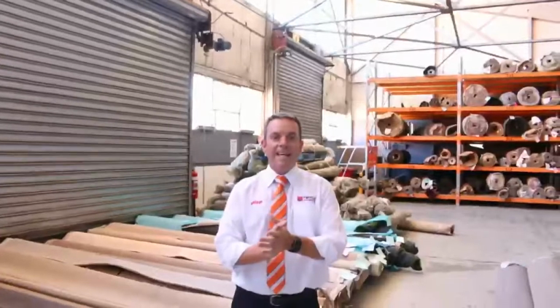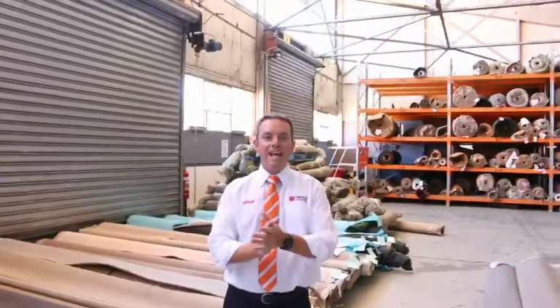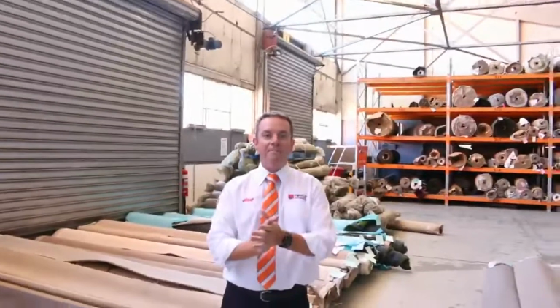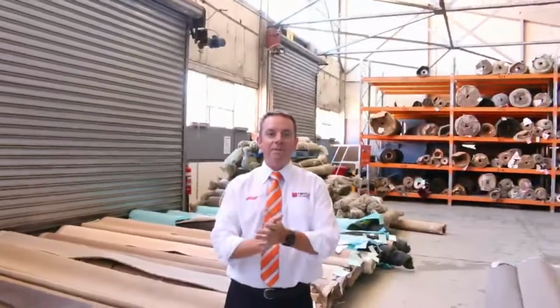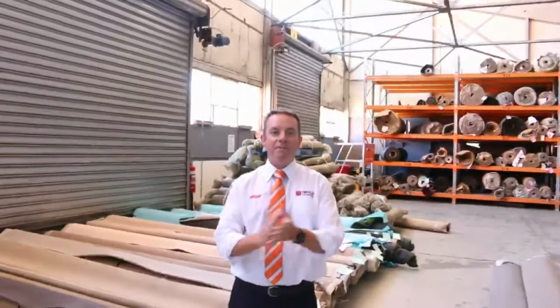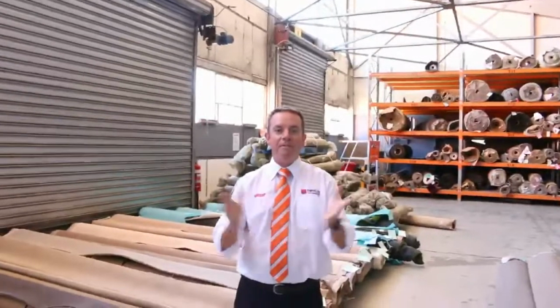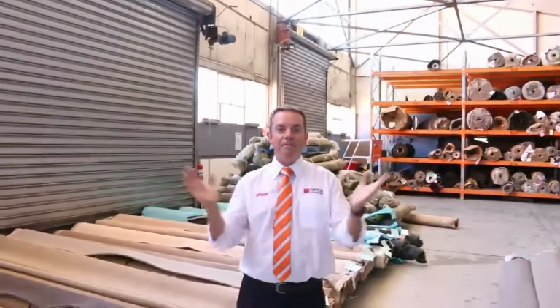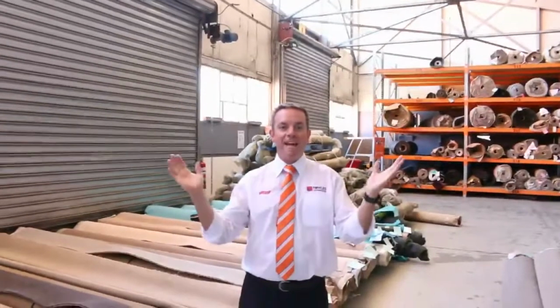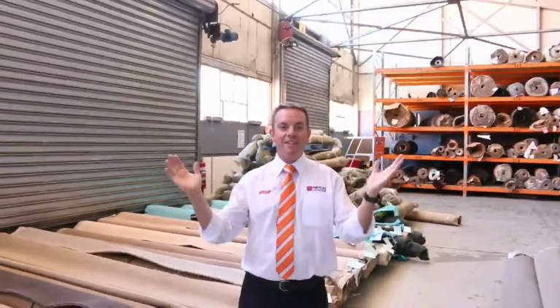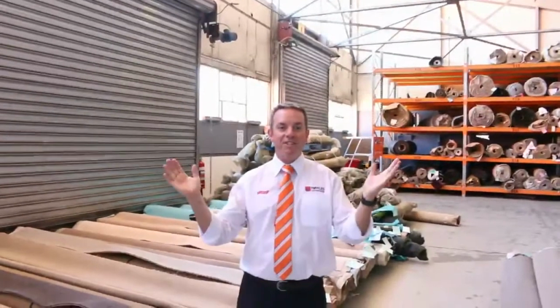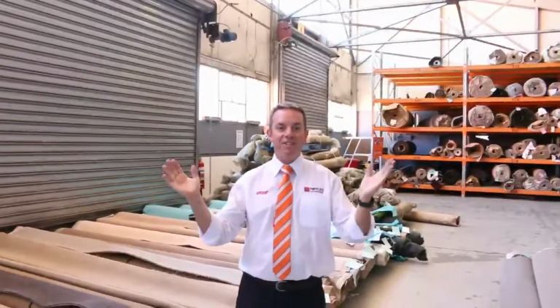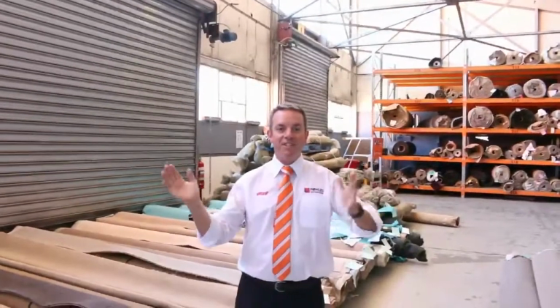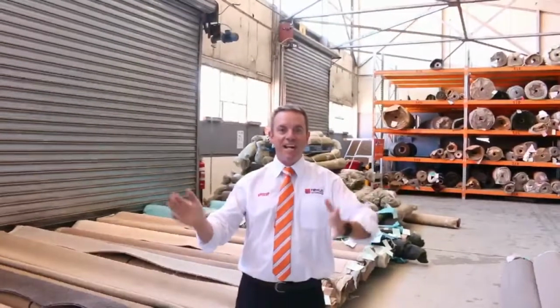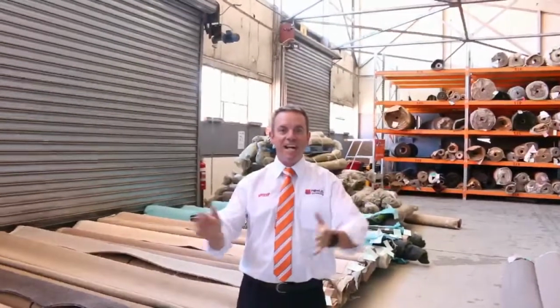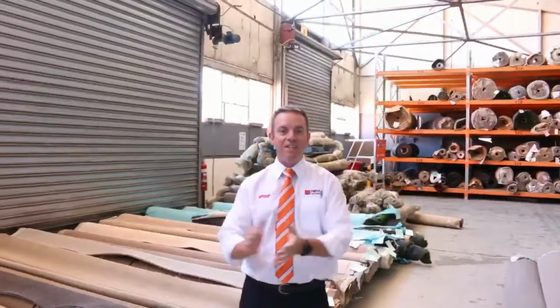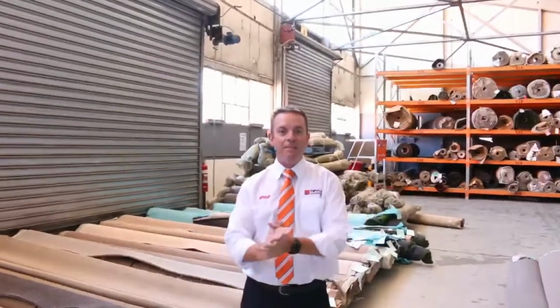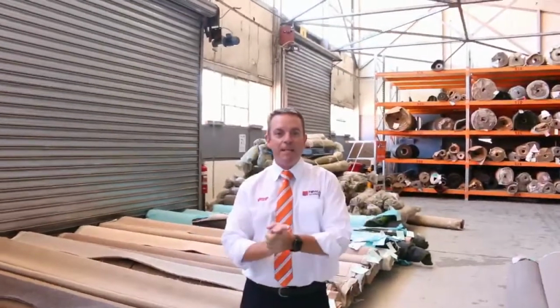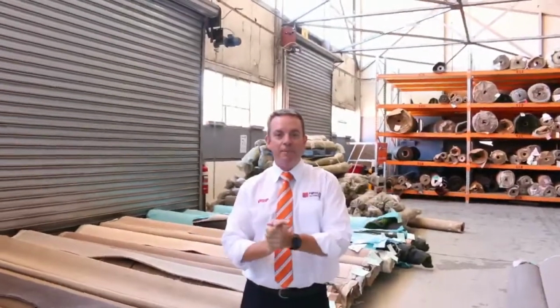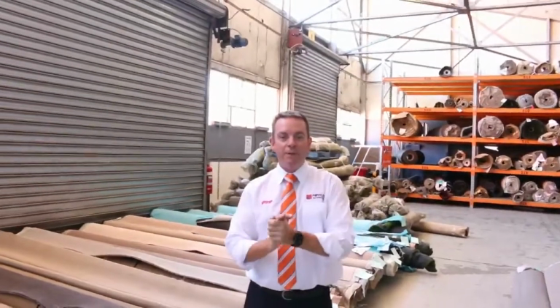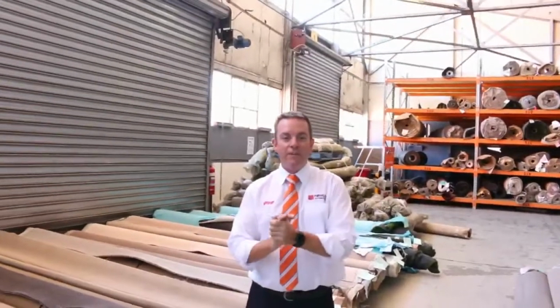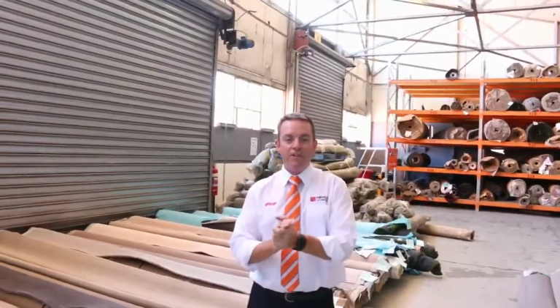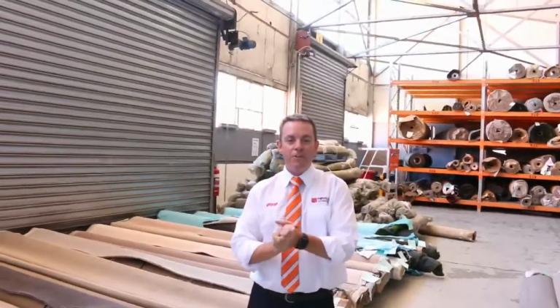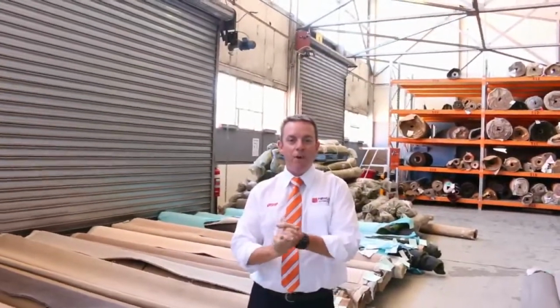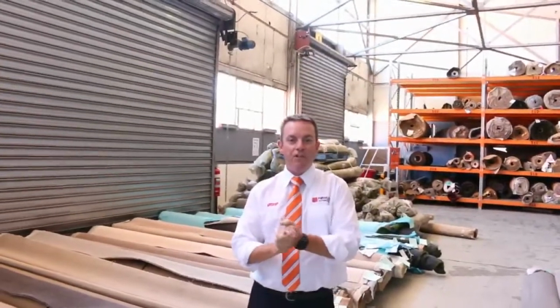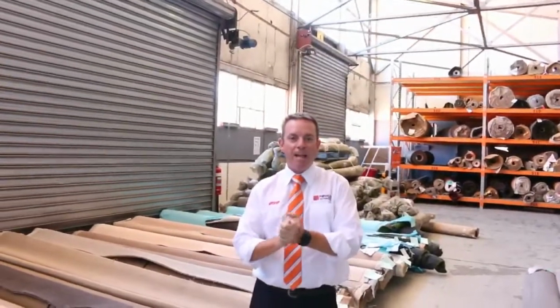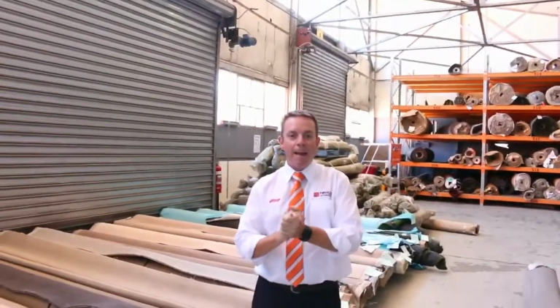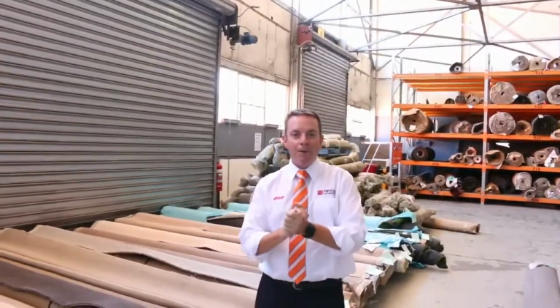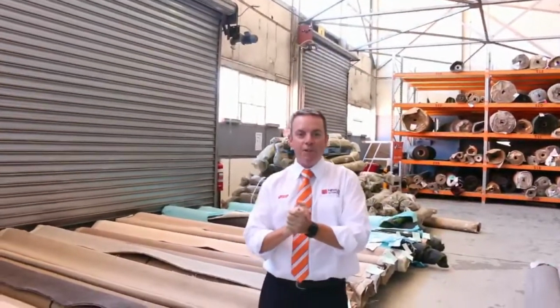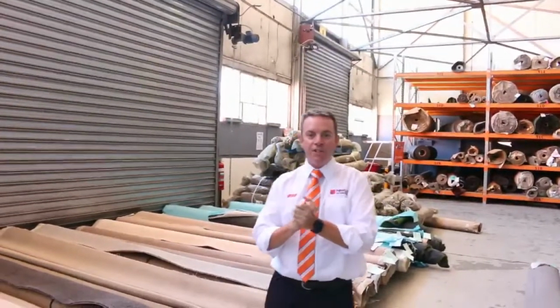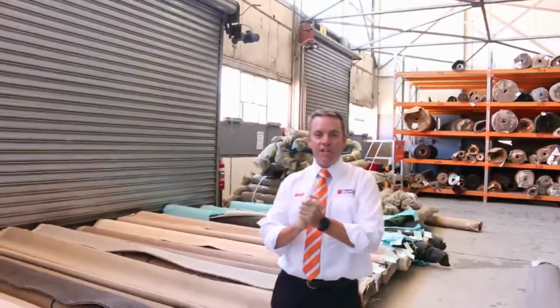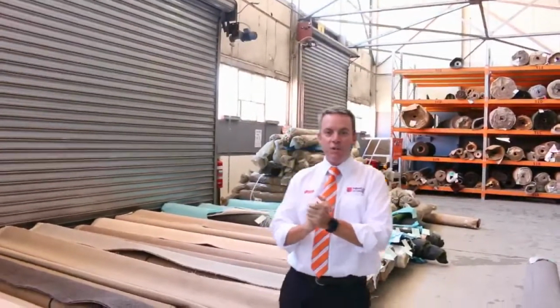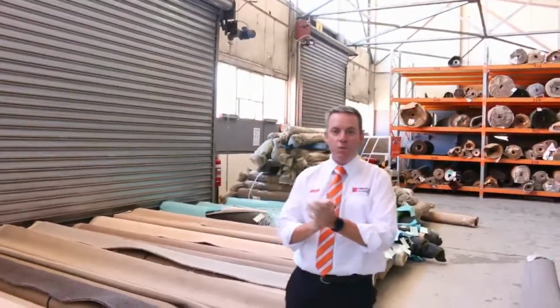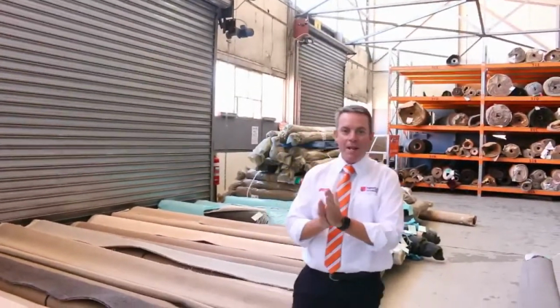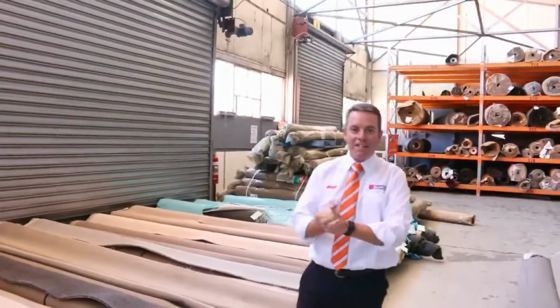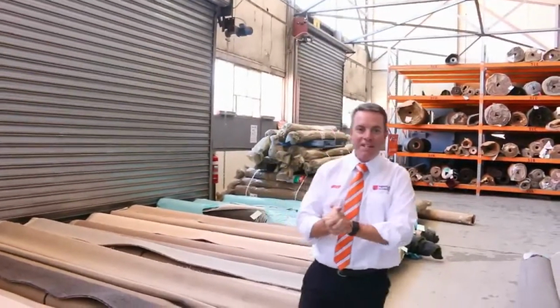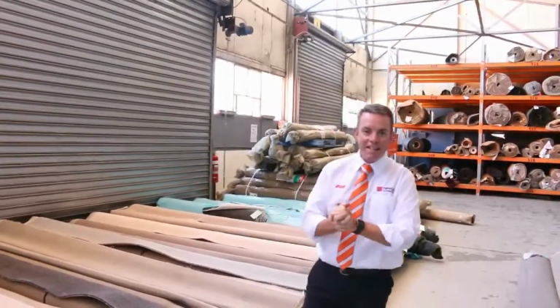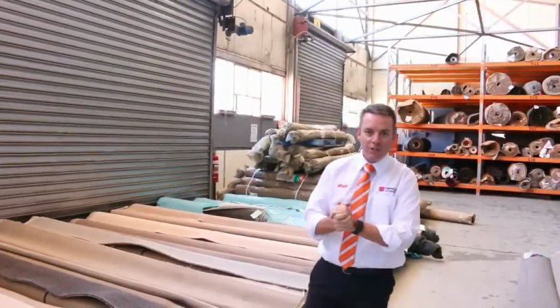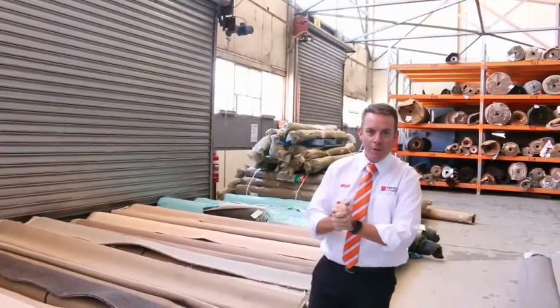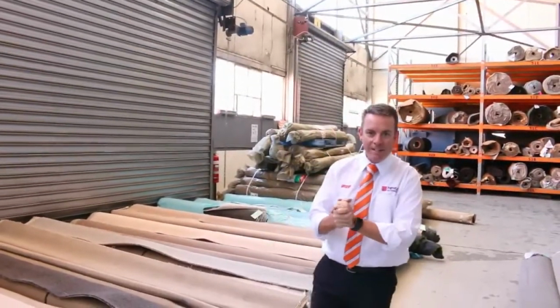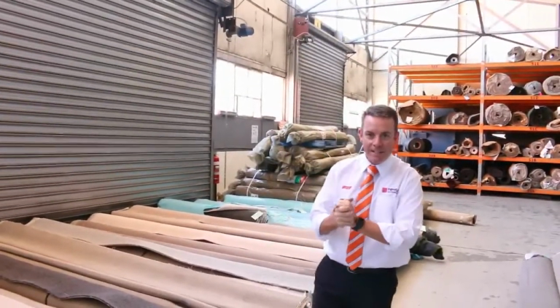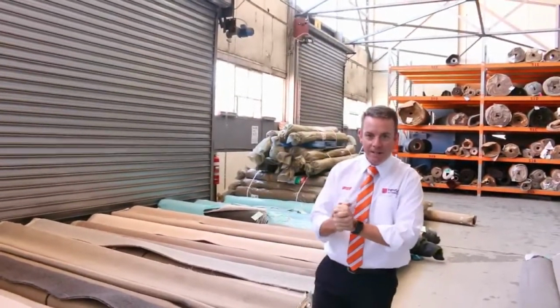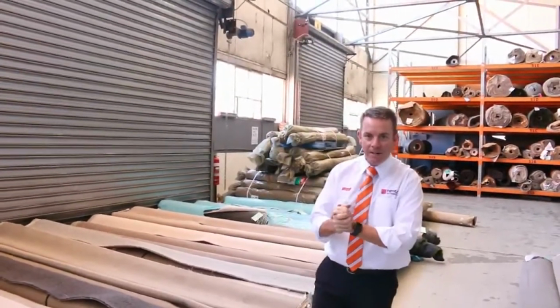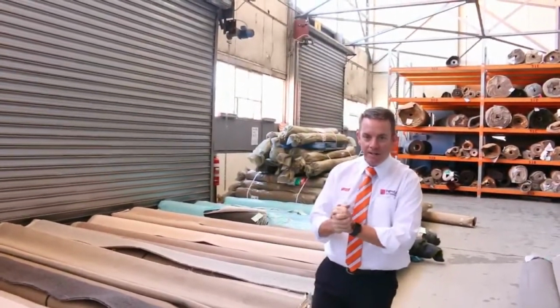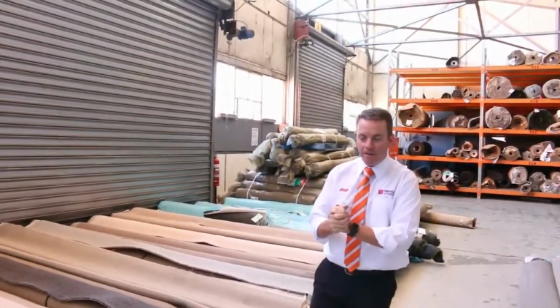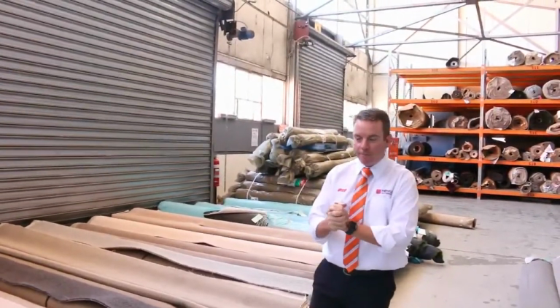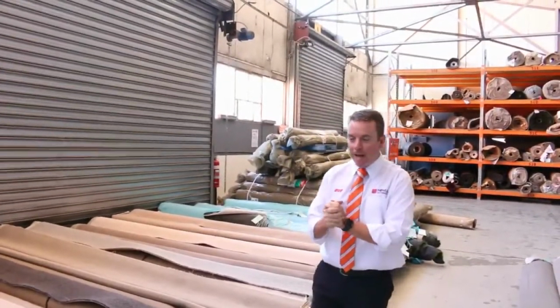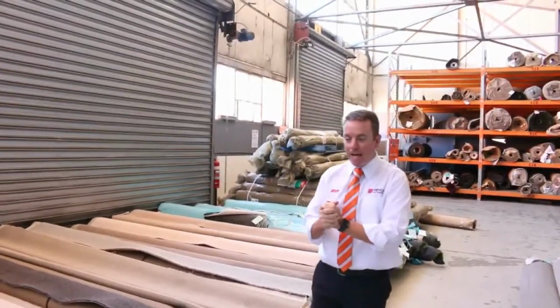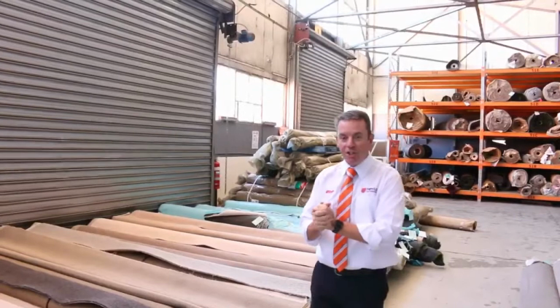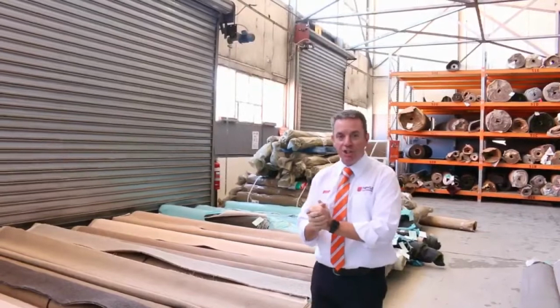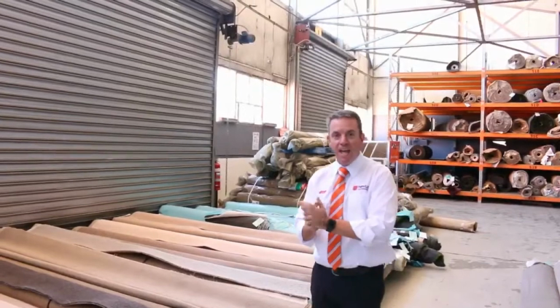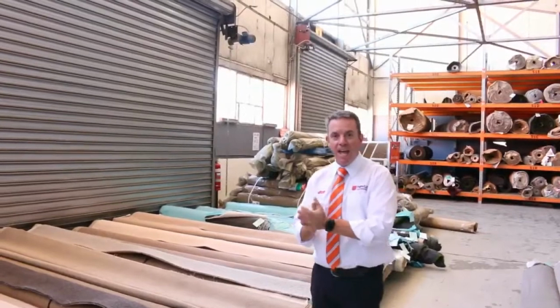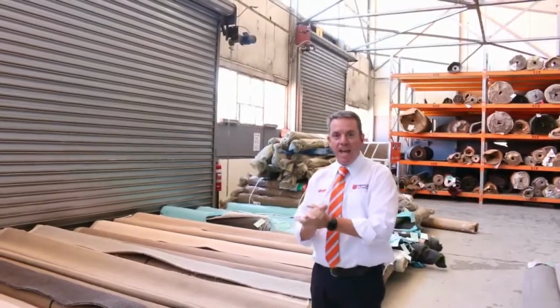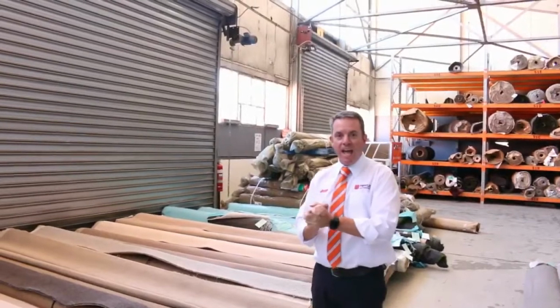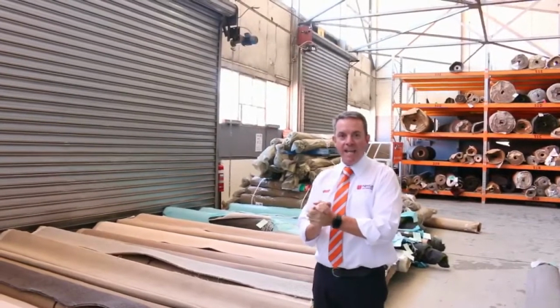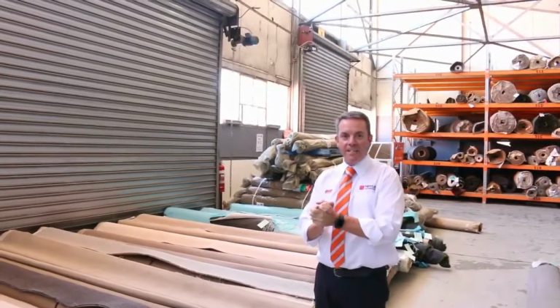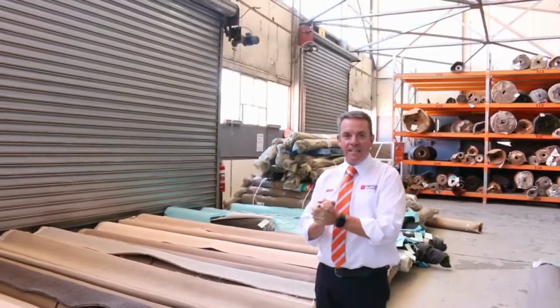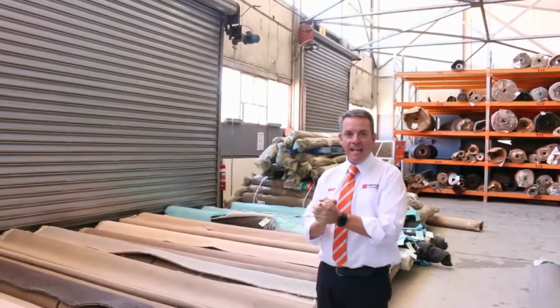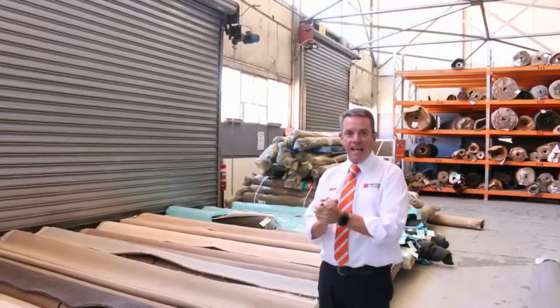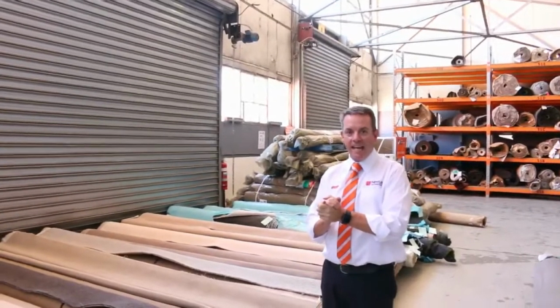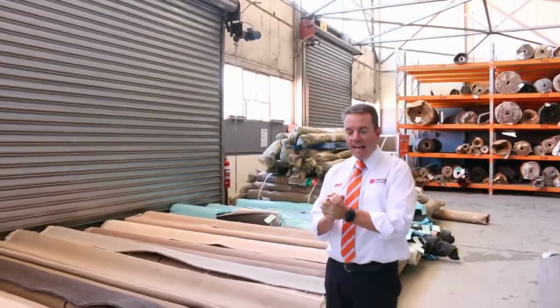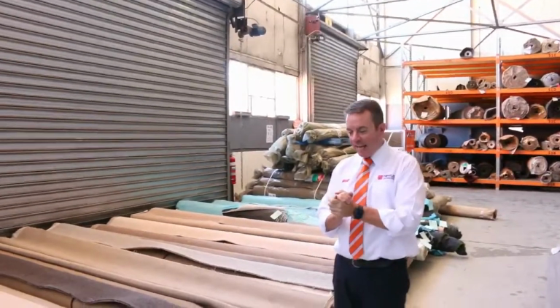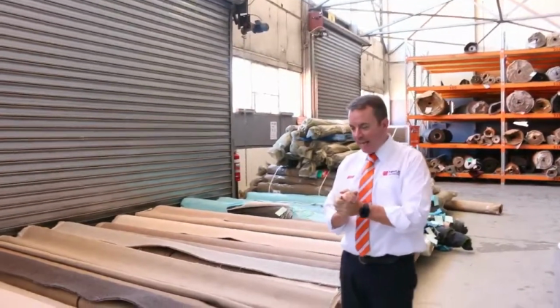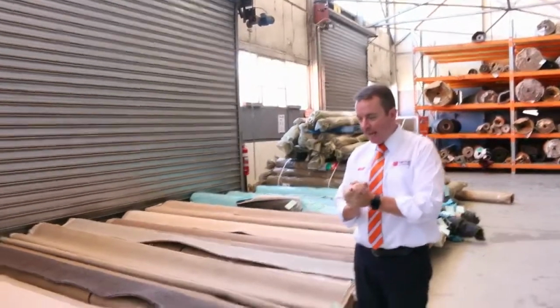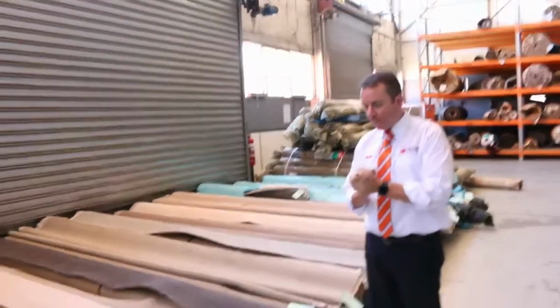G'day, I'm John from Fowles Auction and Sales. I'm here to preview tomorrow's carpet auction. It's Wednesday the 29th of March at 10am.